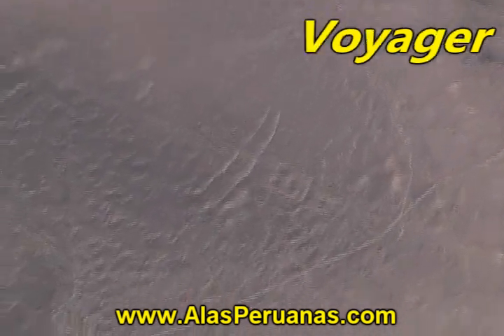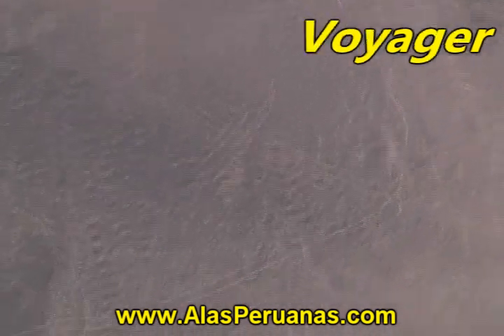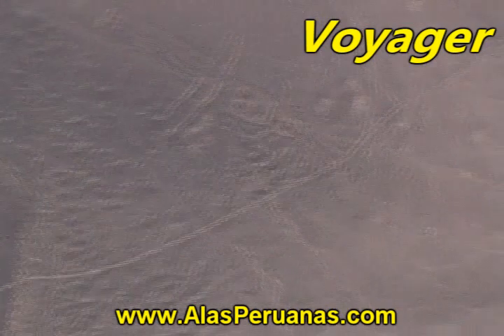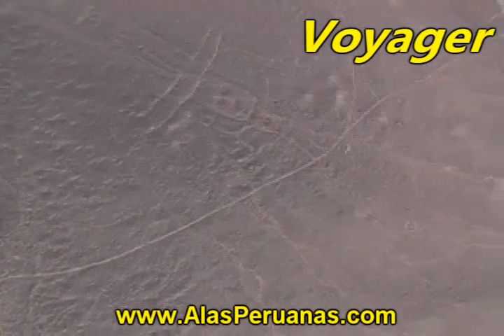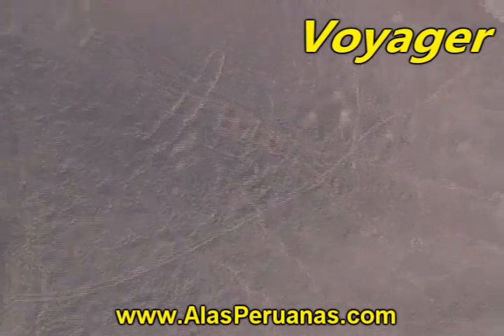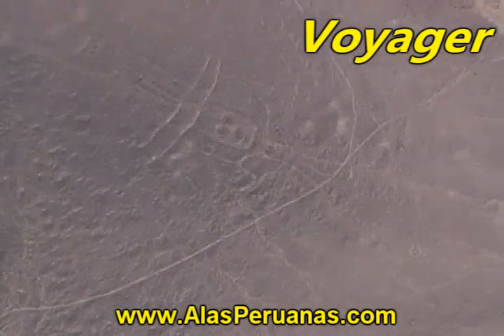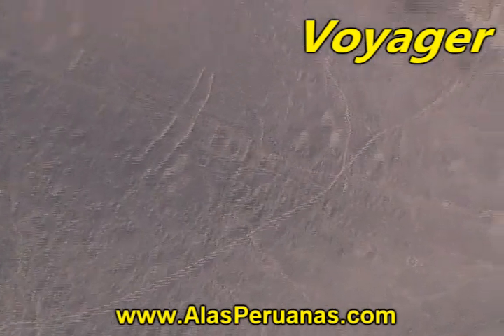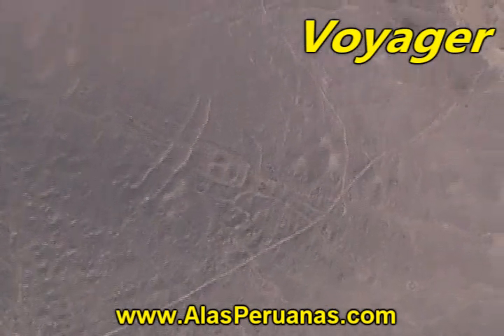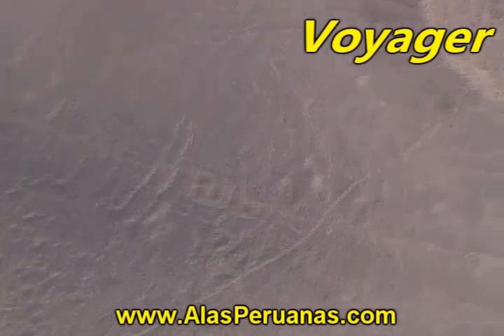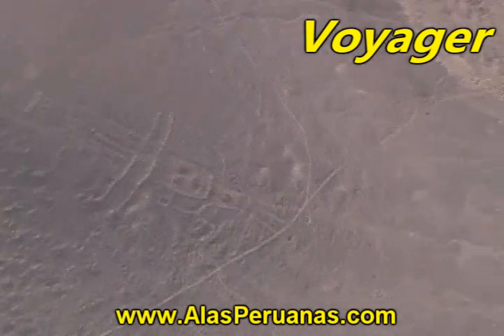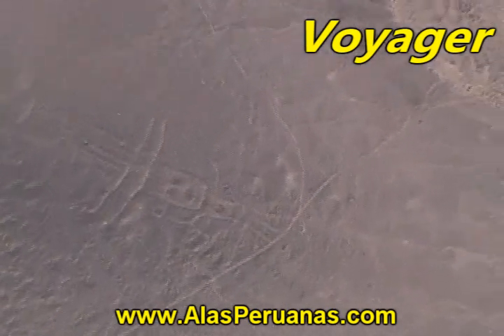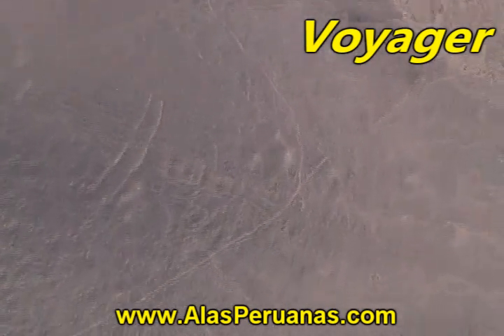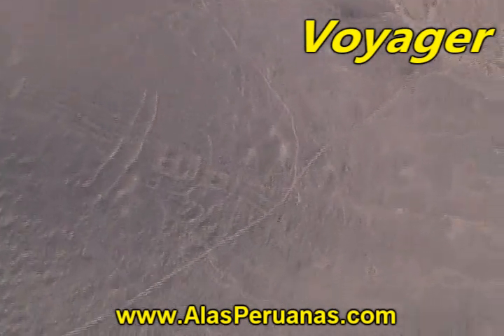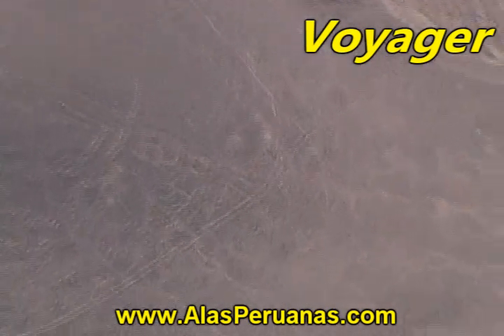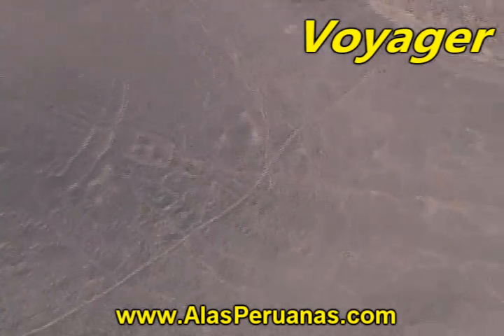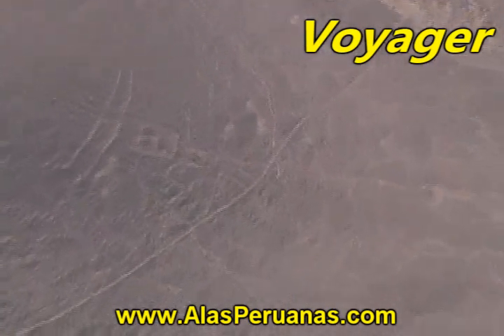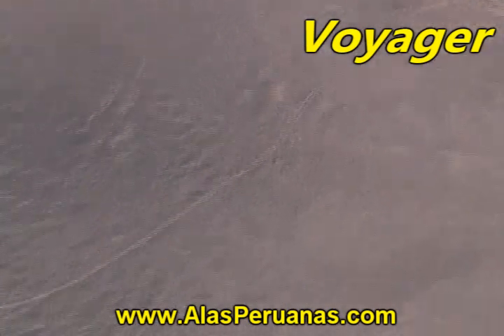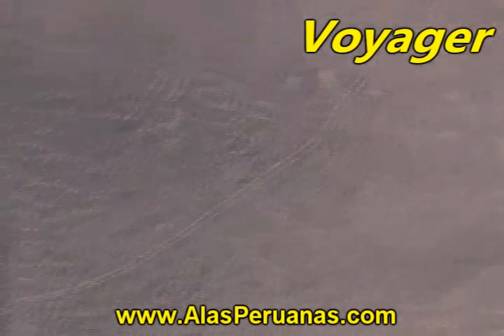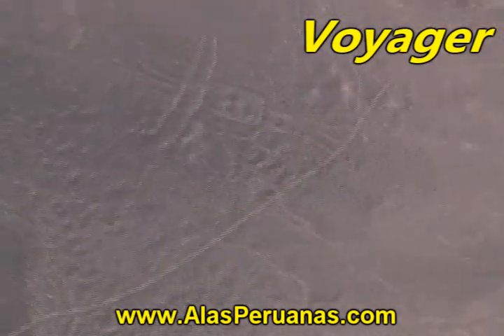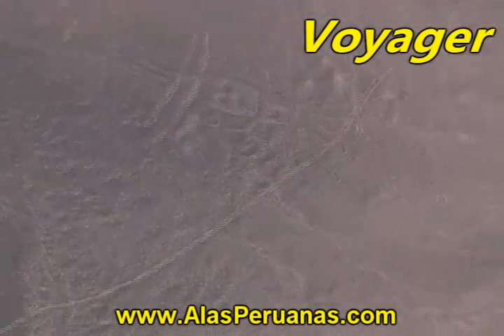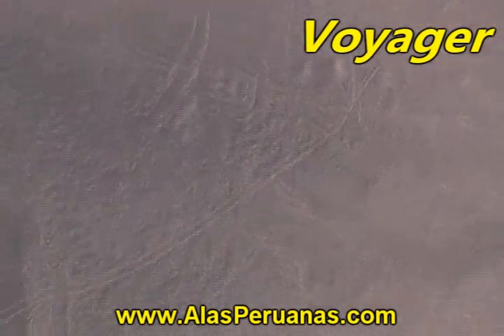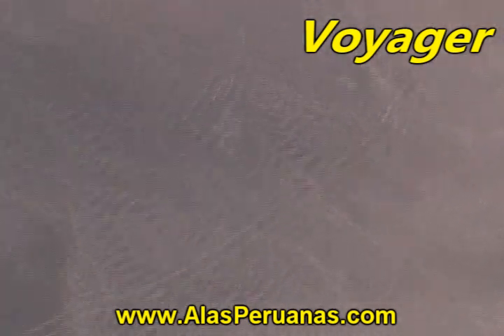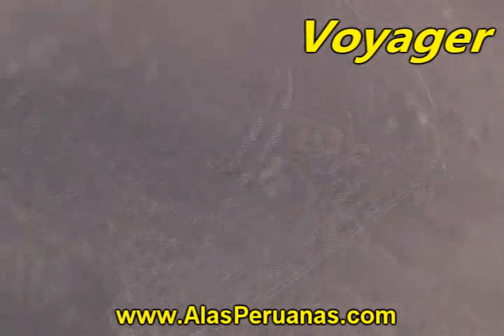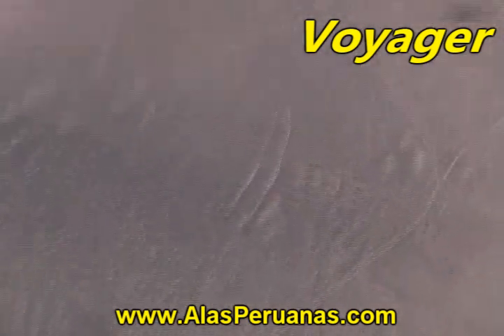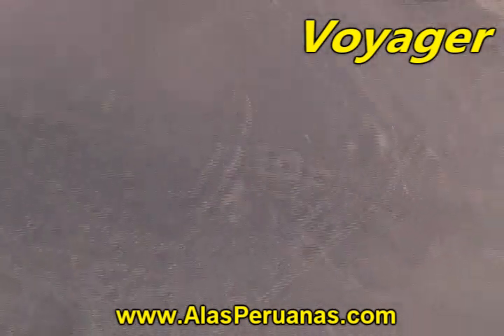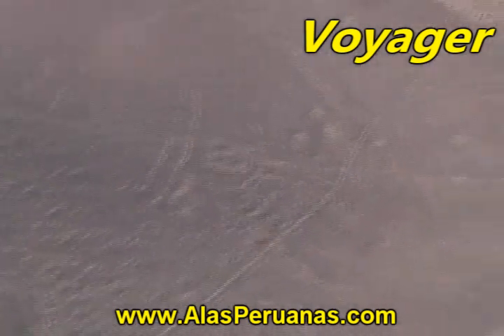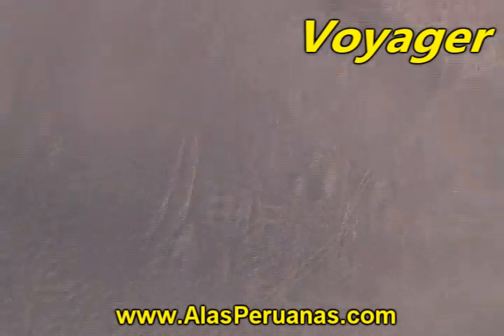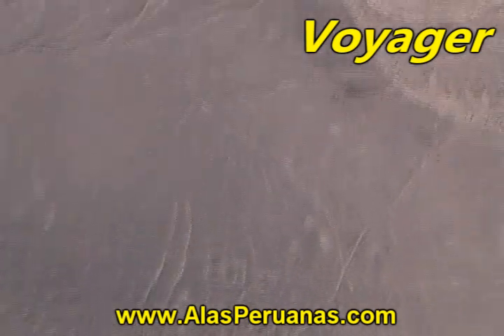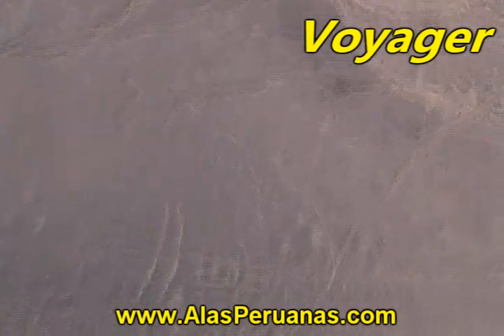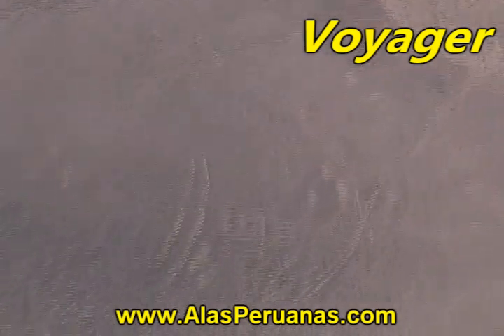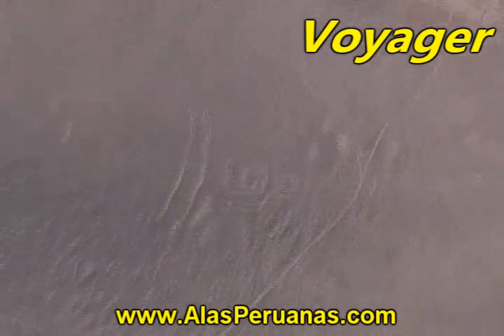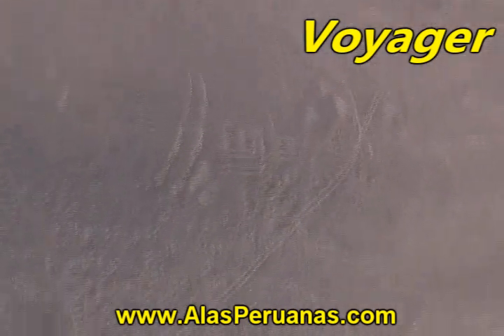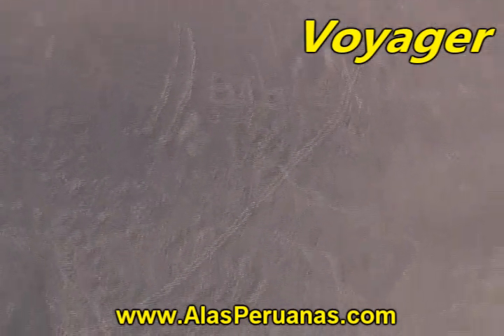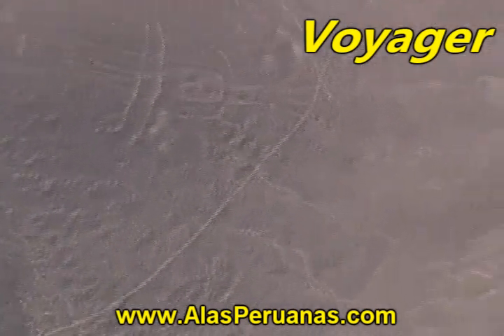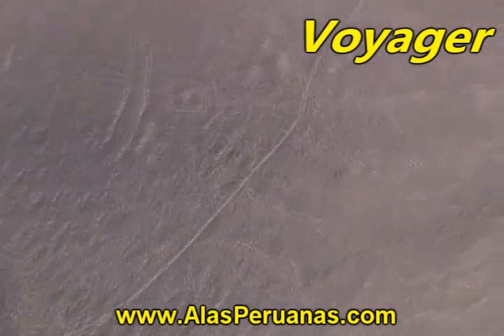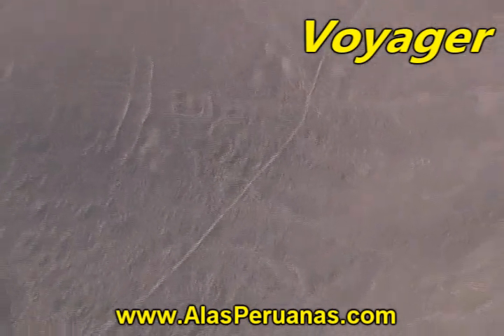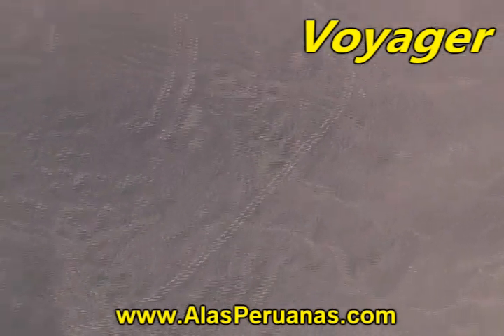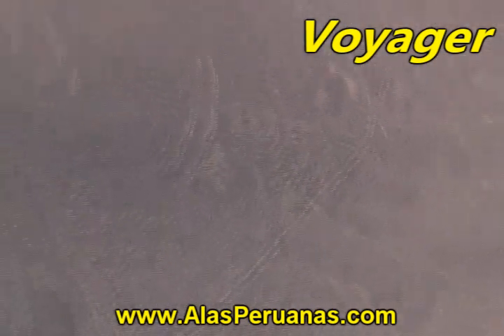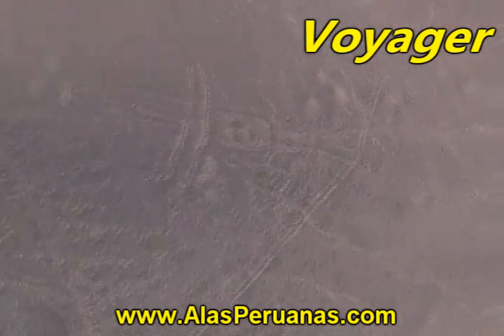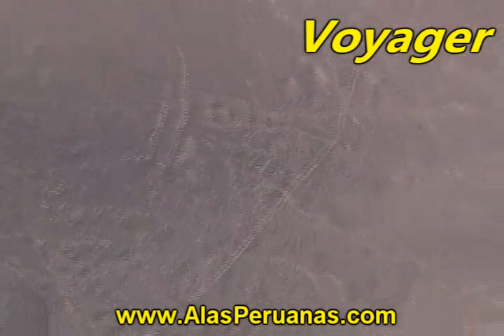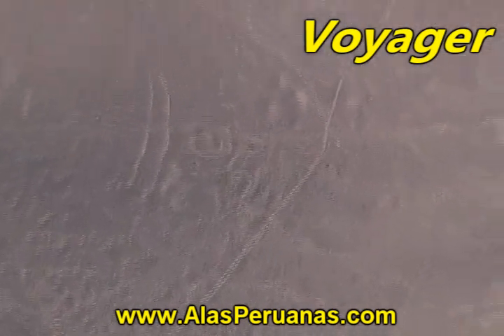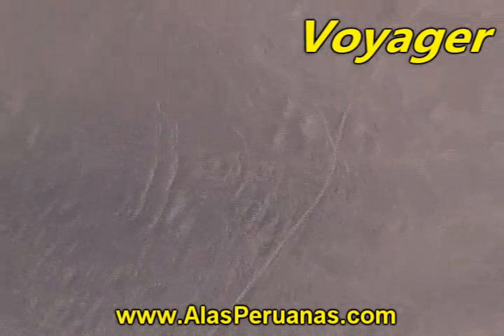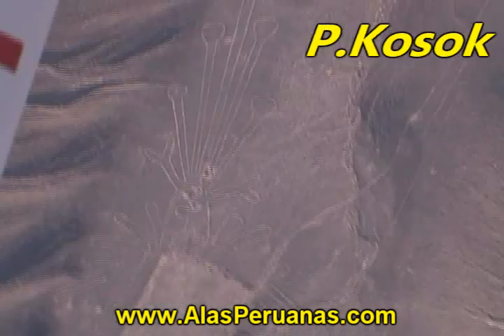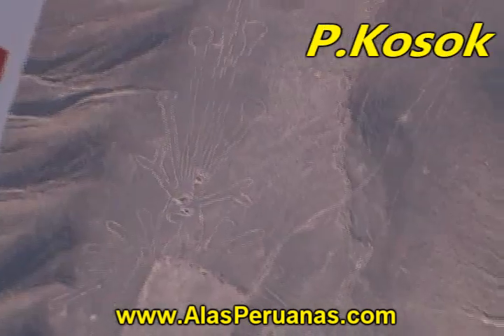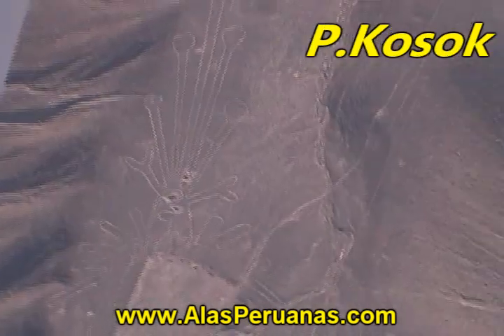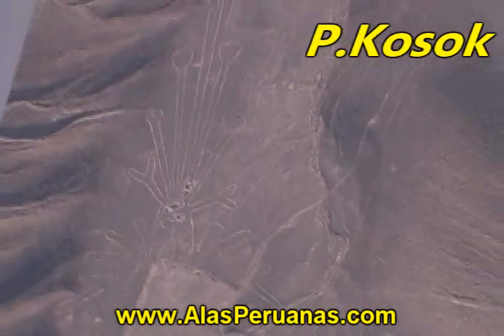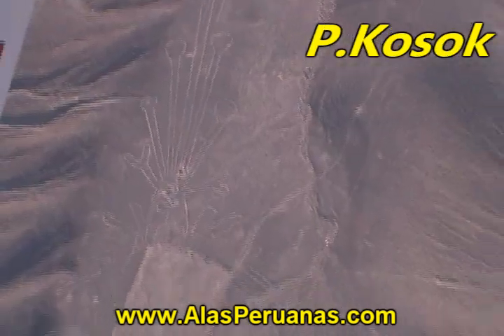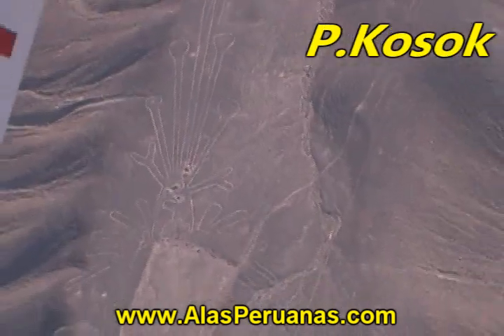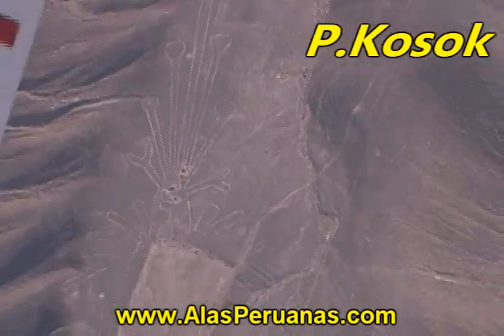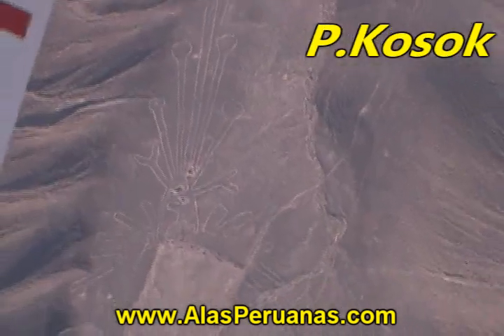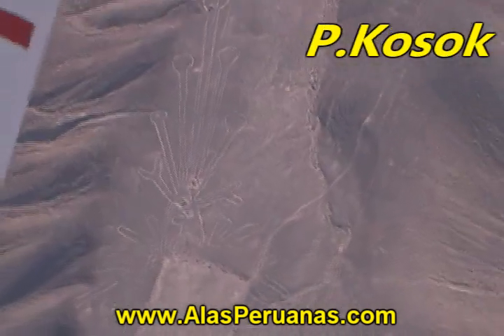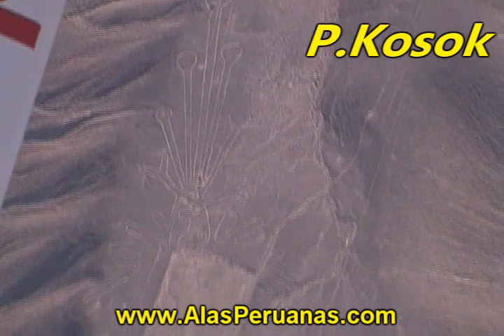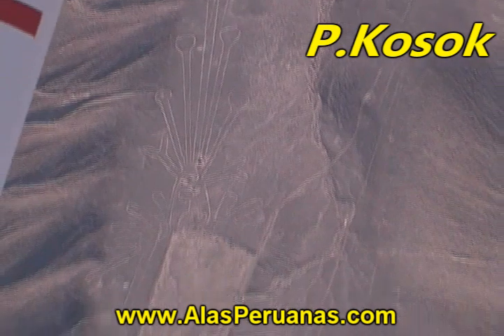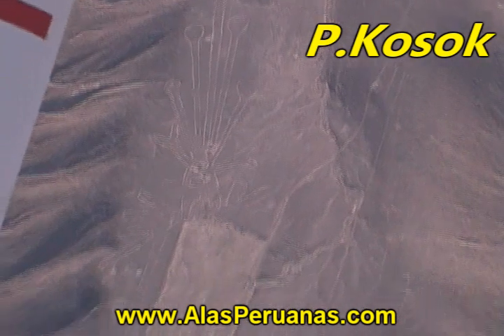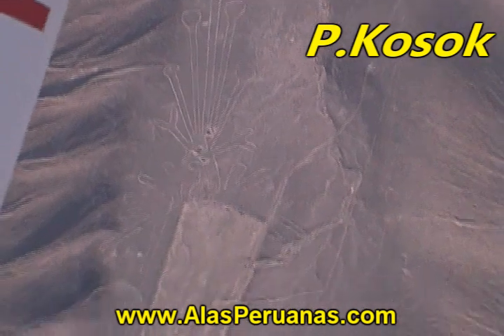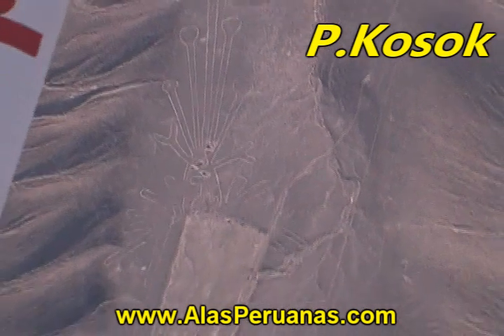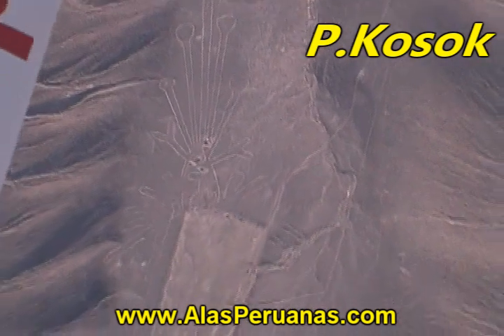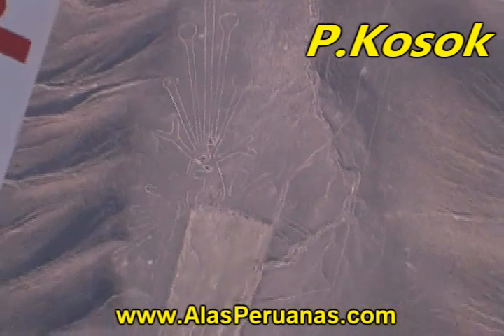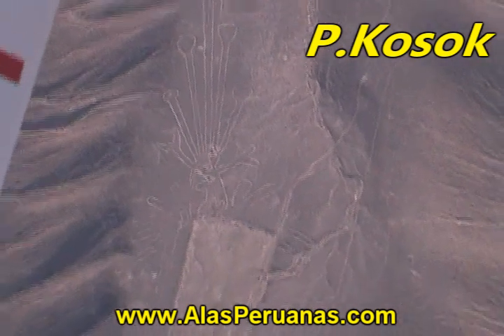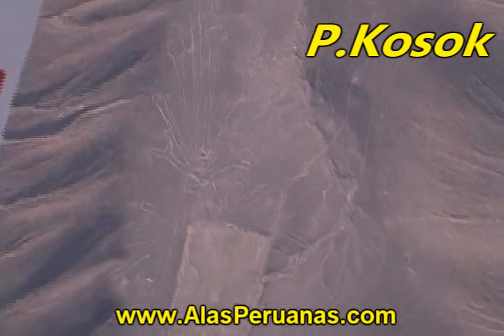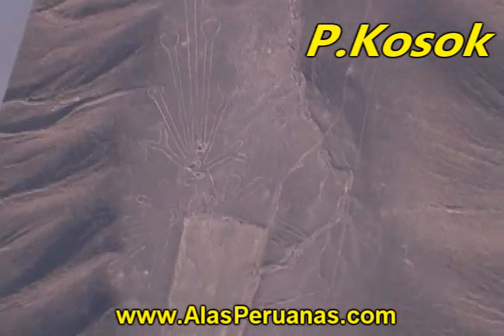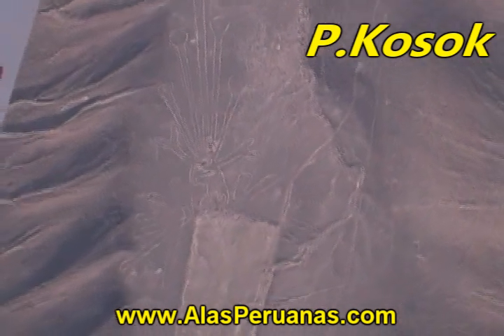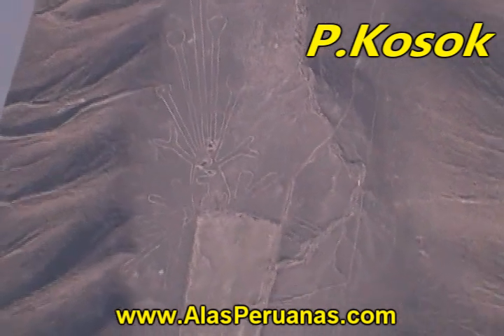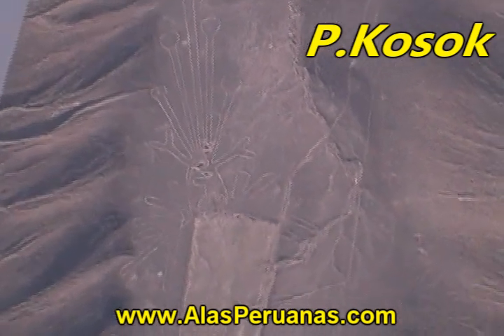Now we are going to see the voyager, which has a big hat. Now the cossack beard.